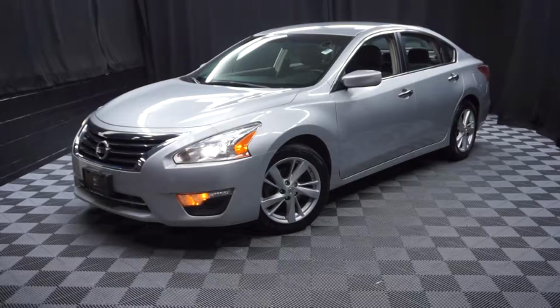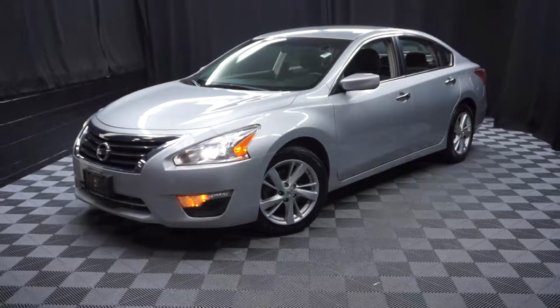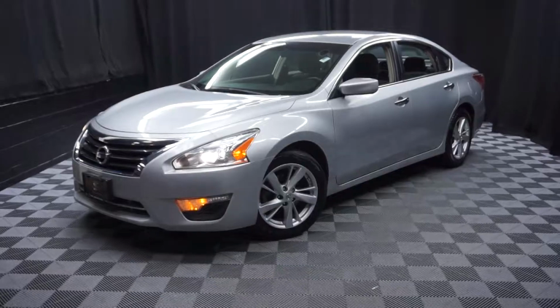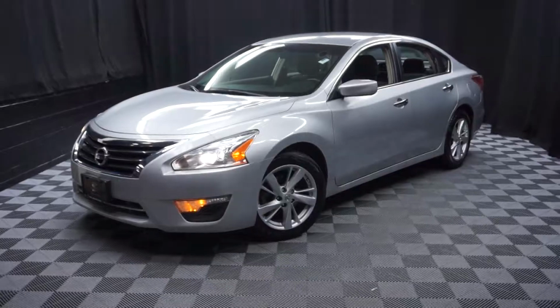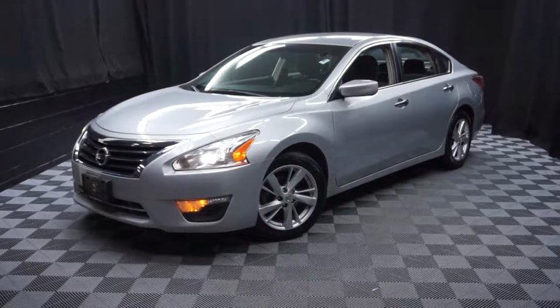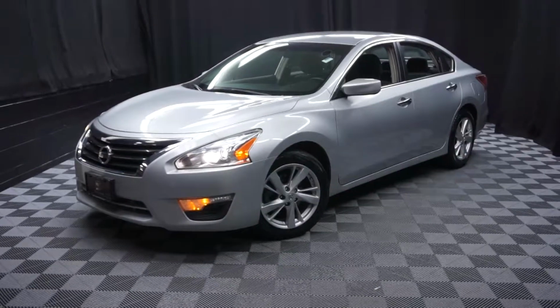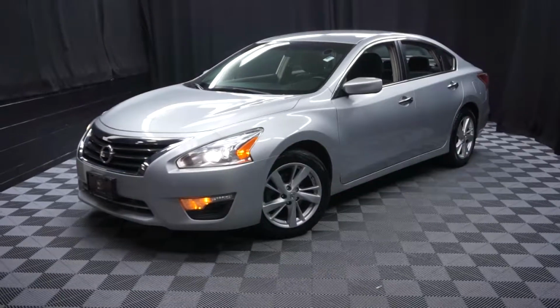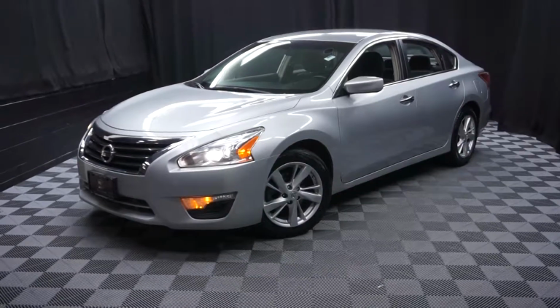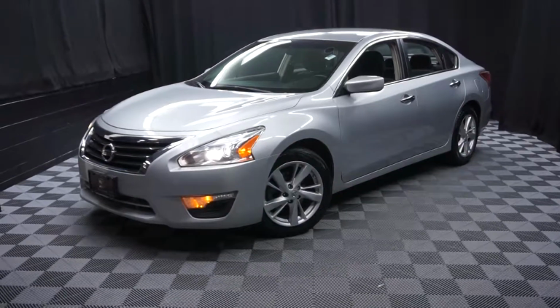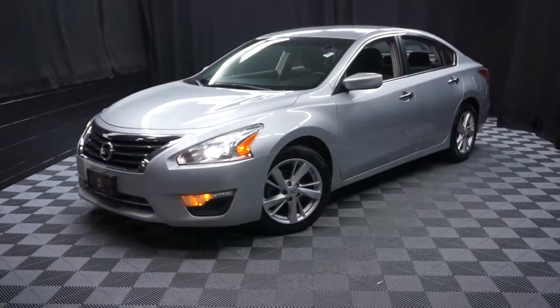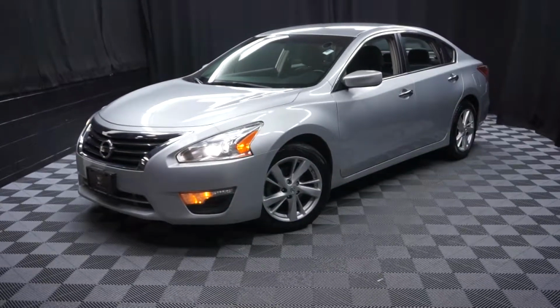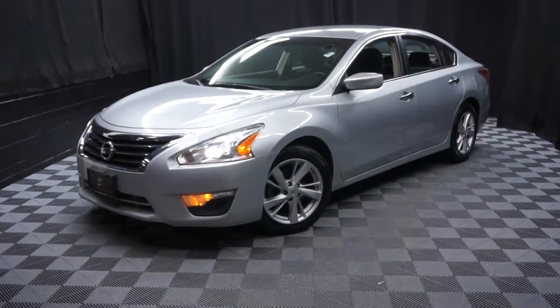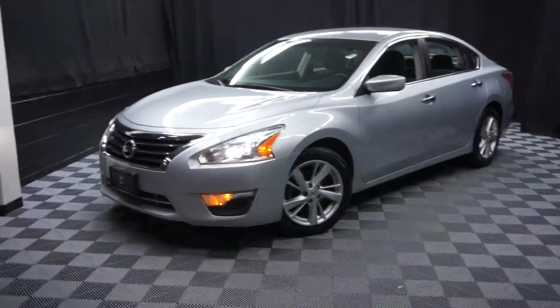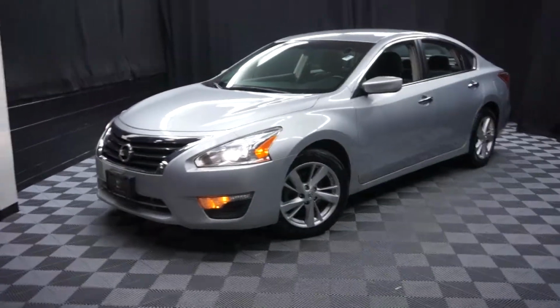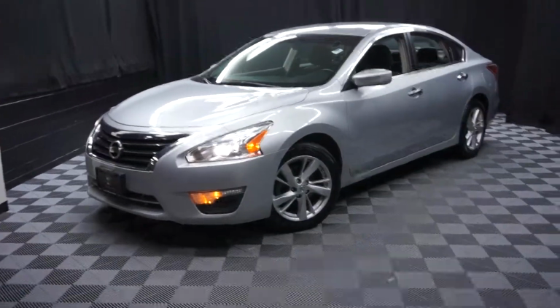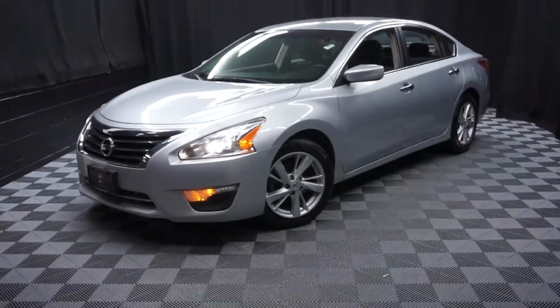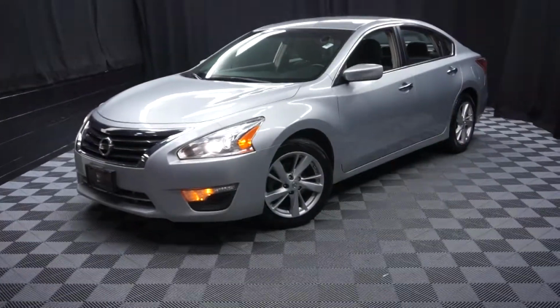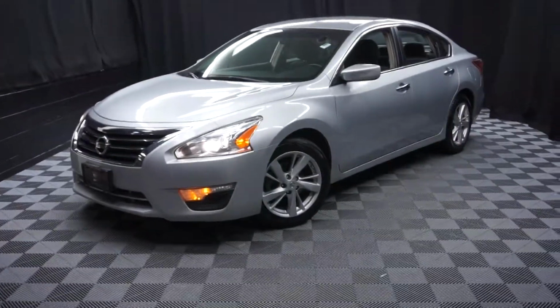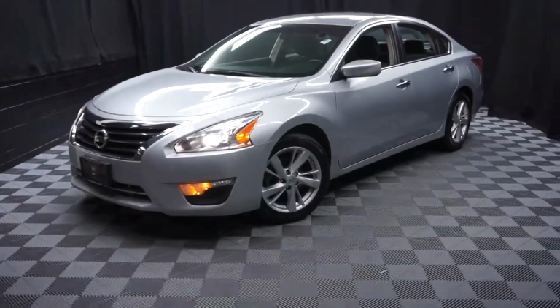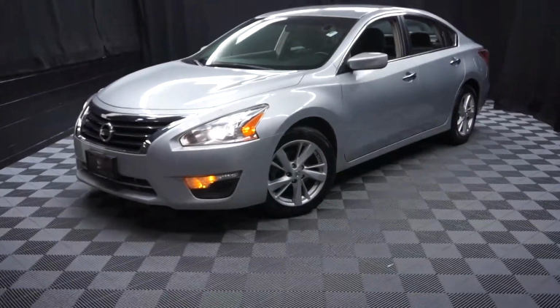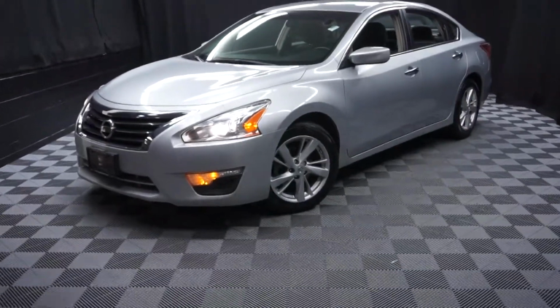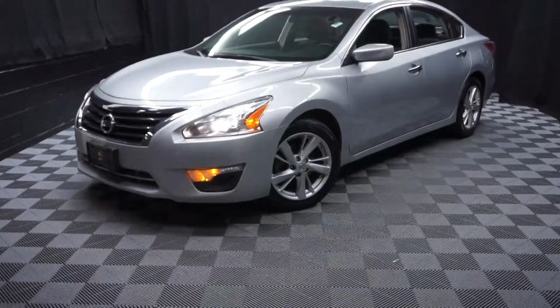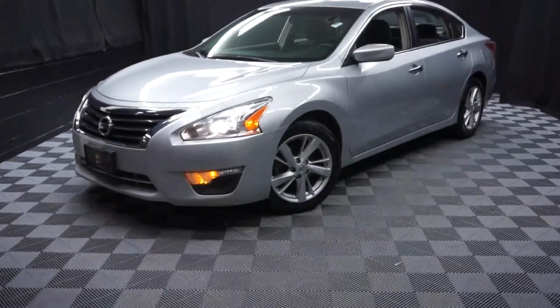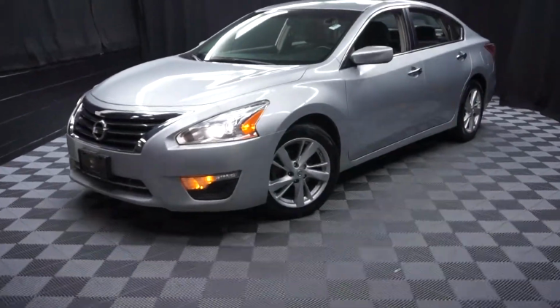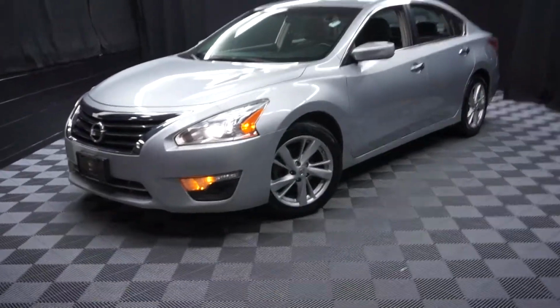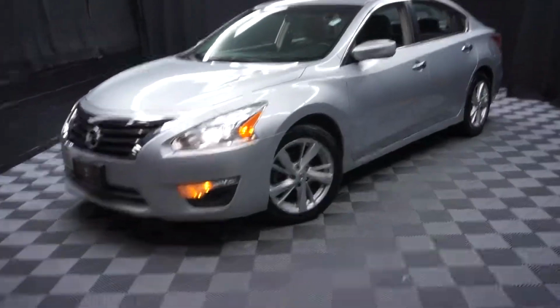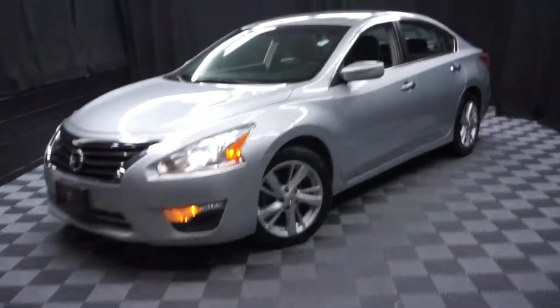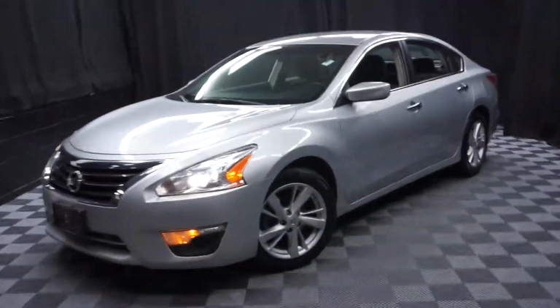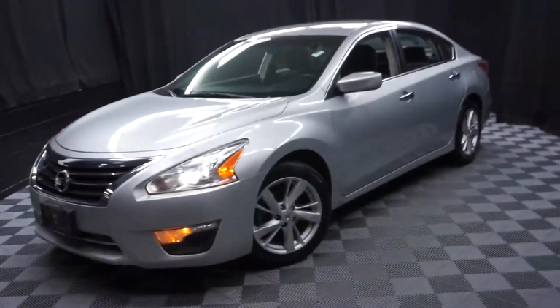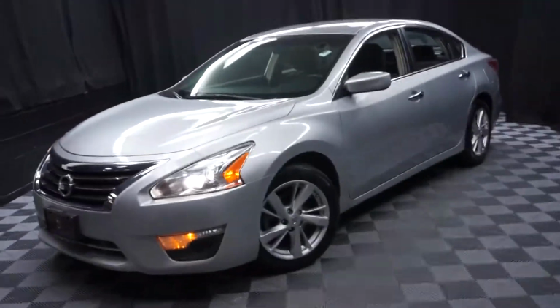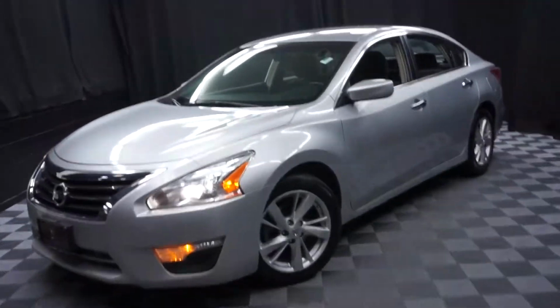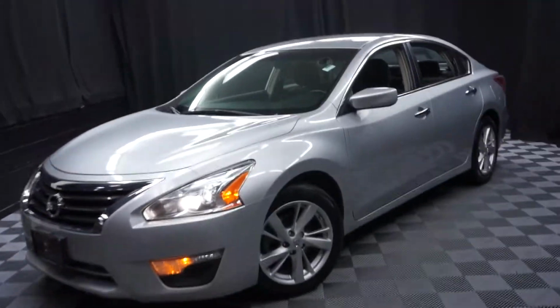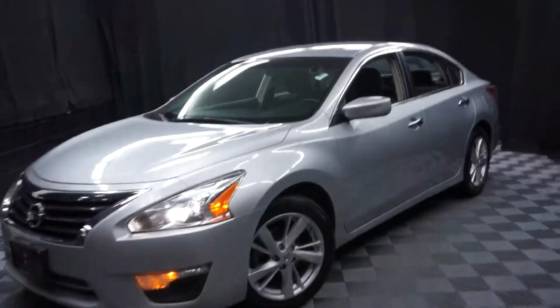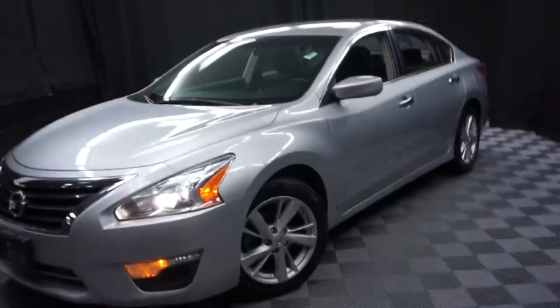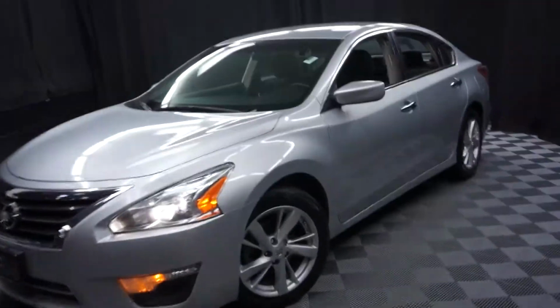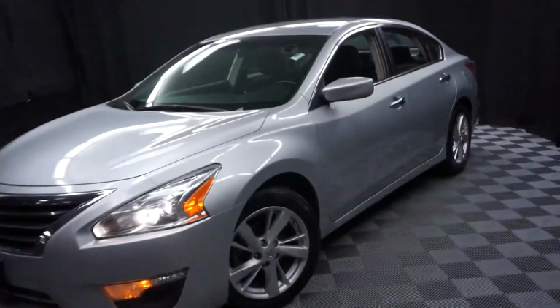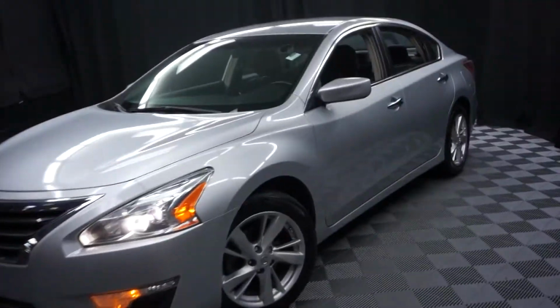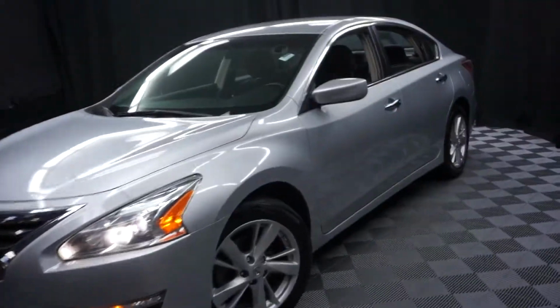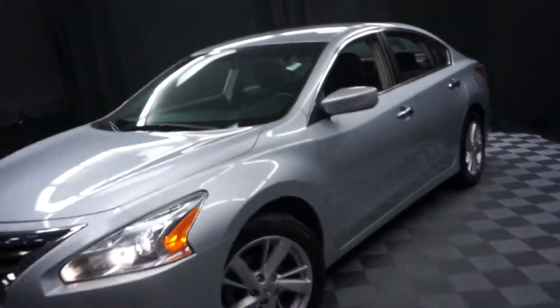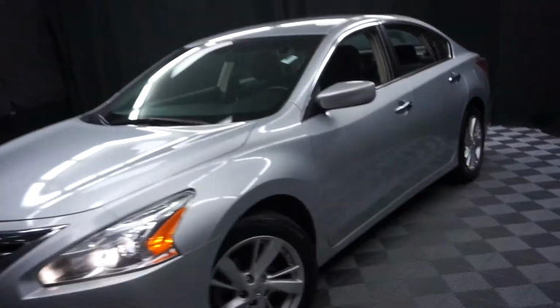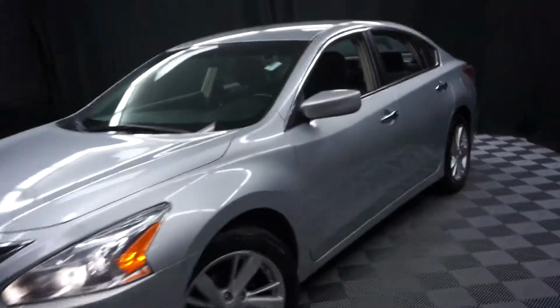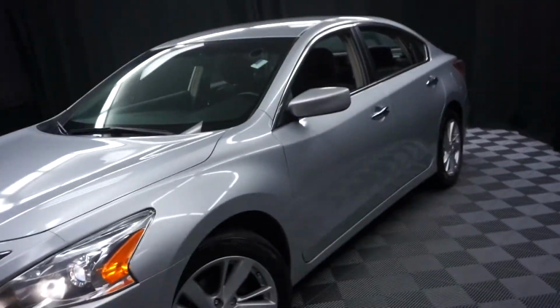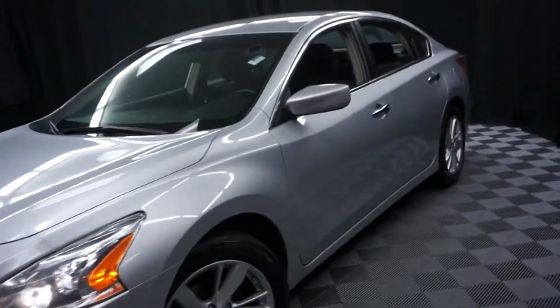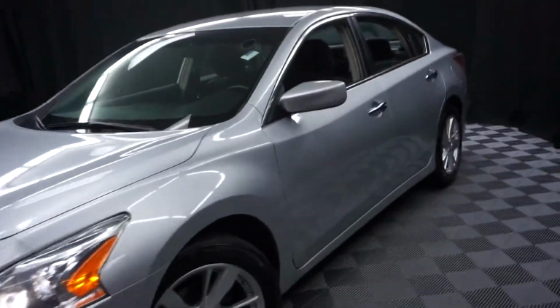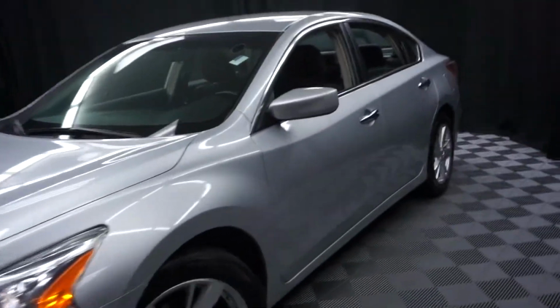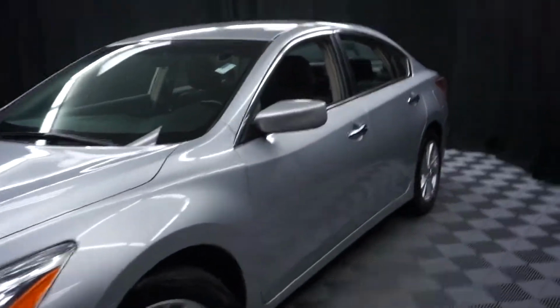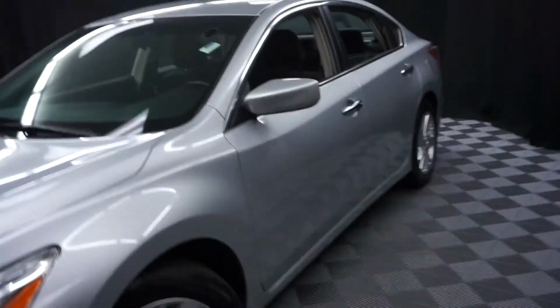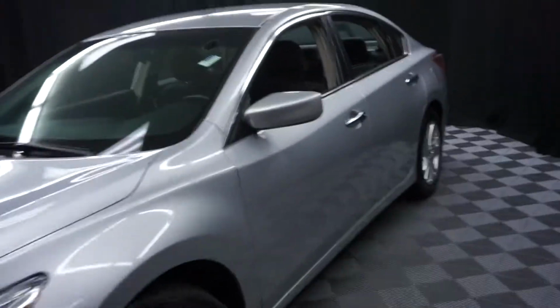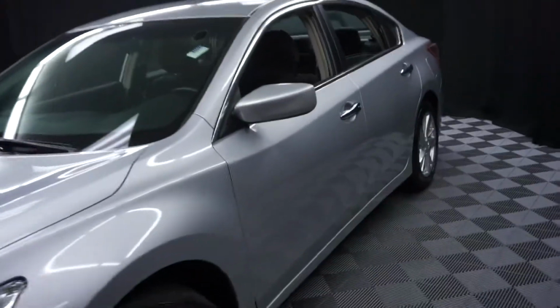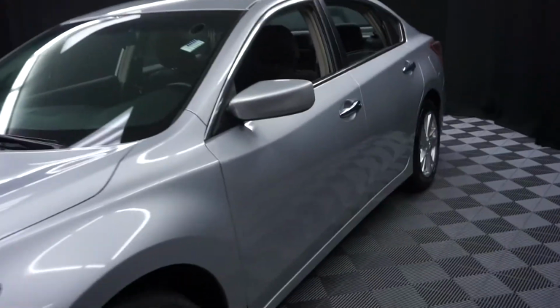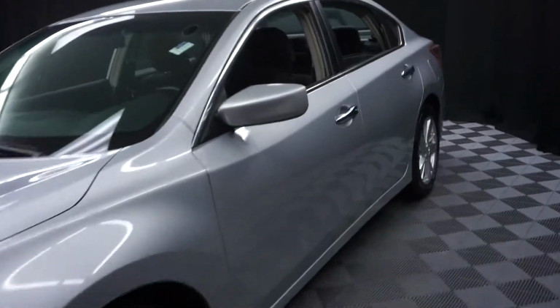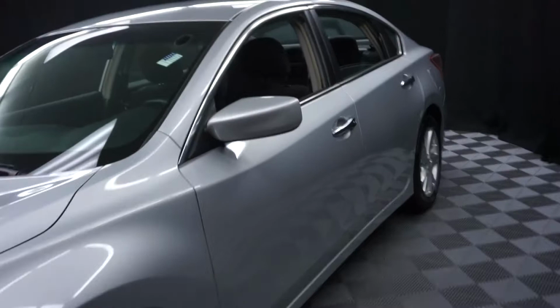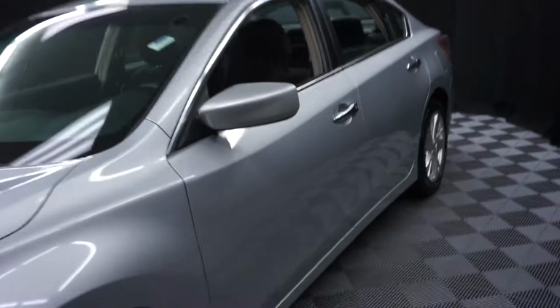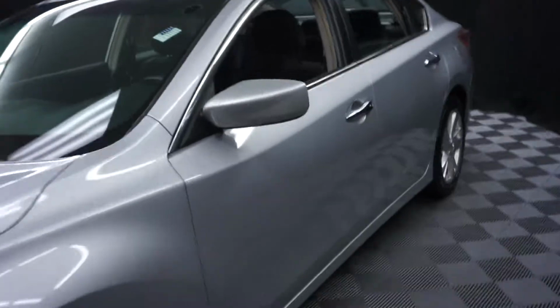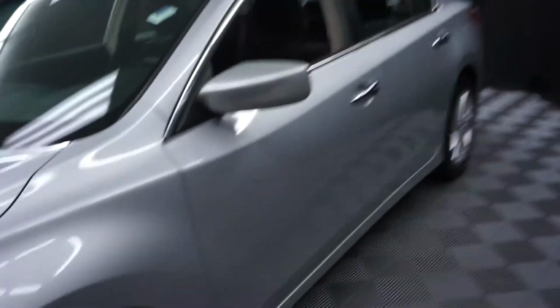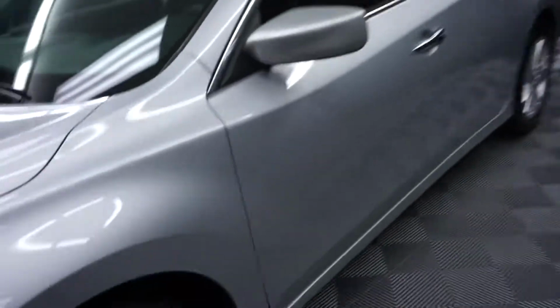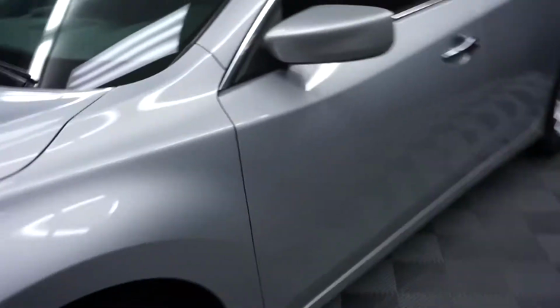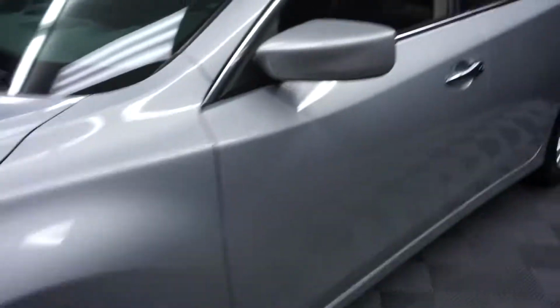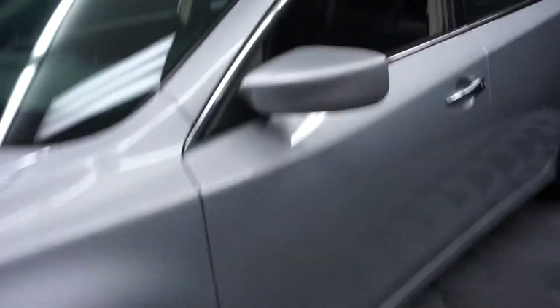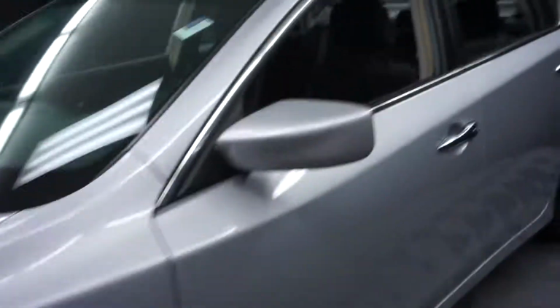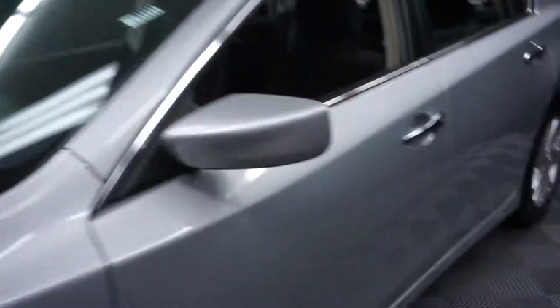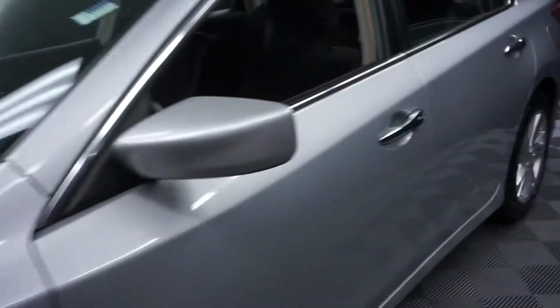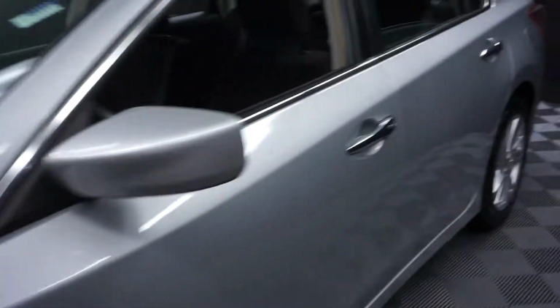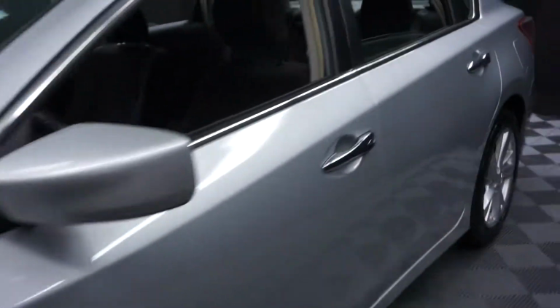All right, car shoppers, welcome back to Lexus Wilmington. Just traded in: a 2013 Nissan Altima.